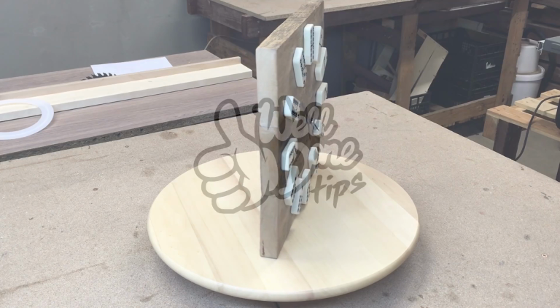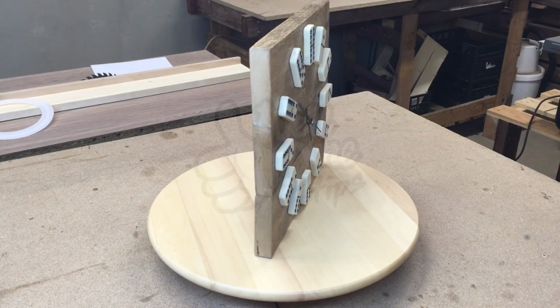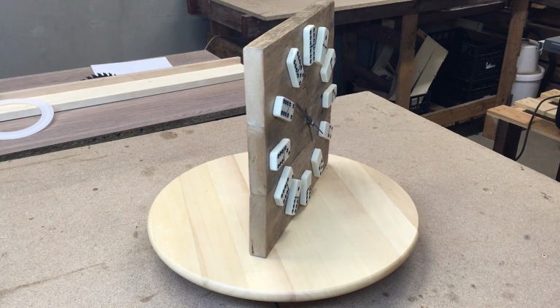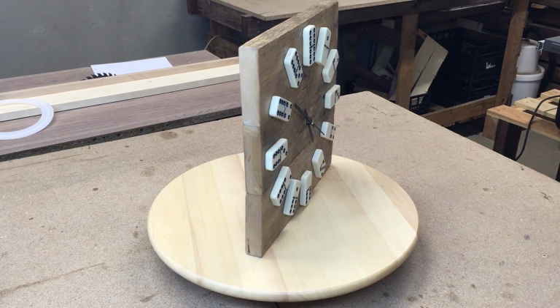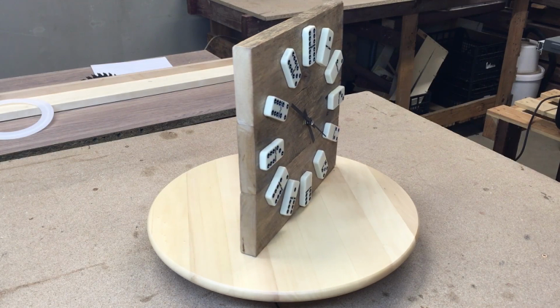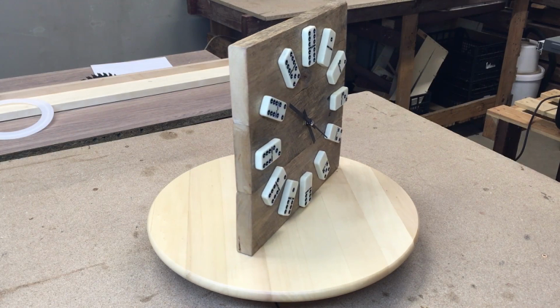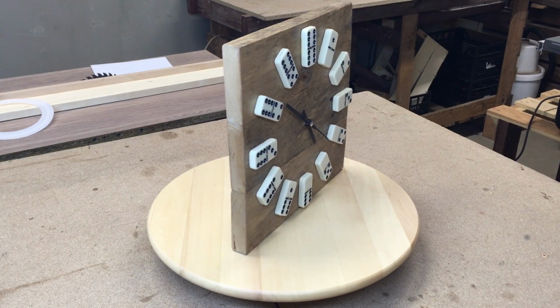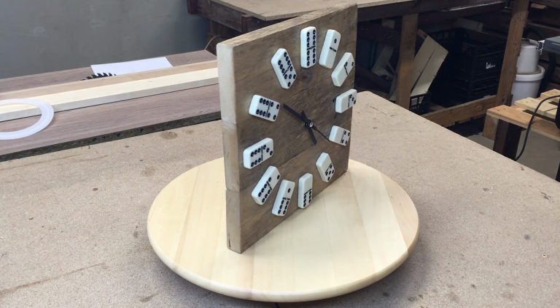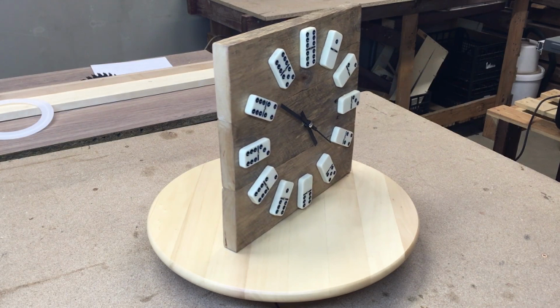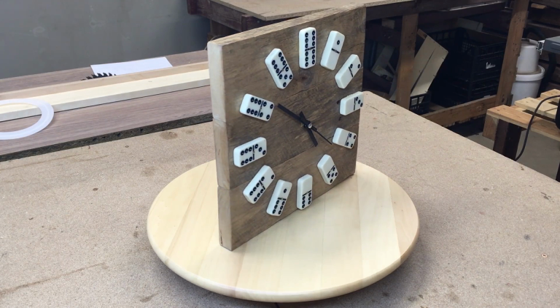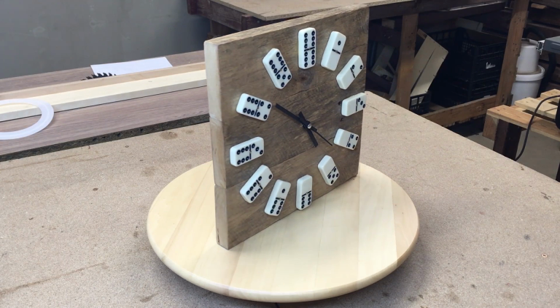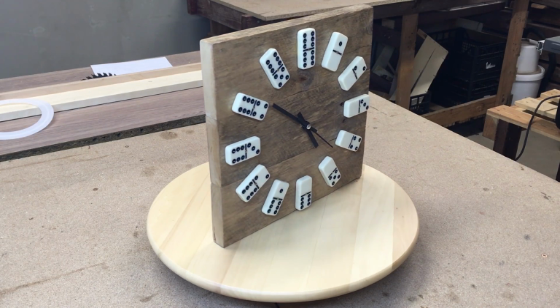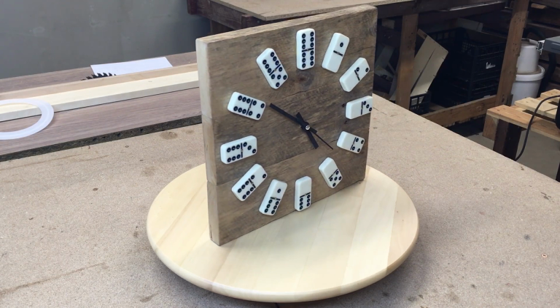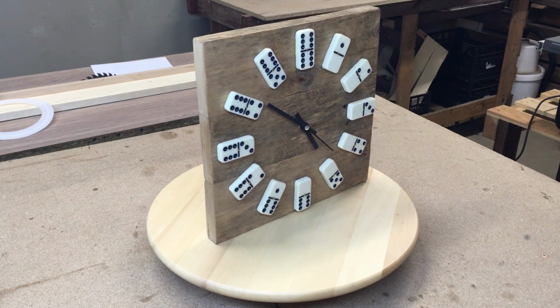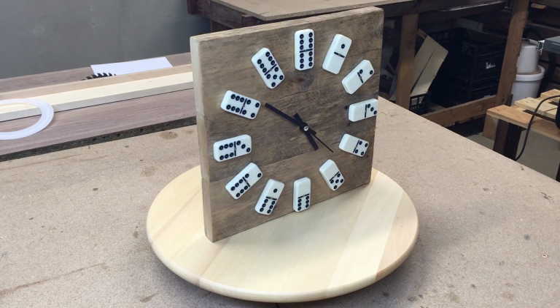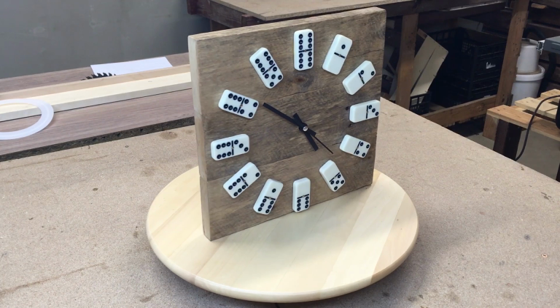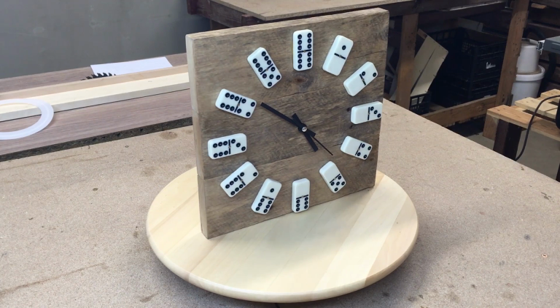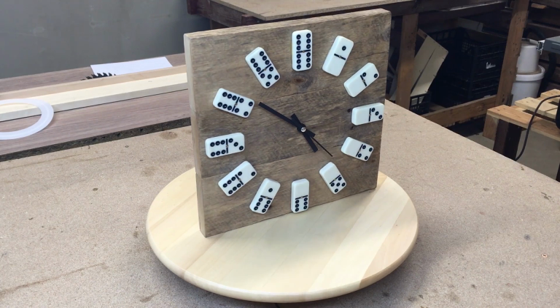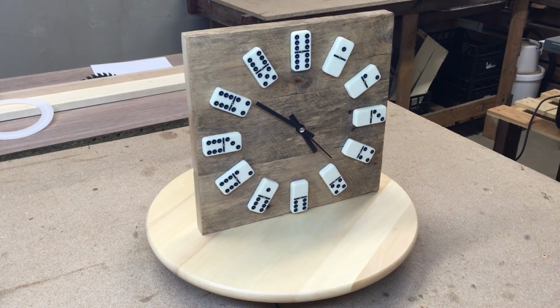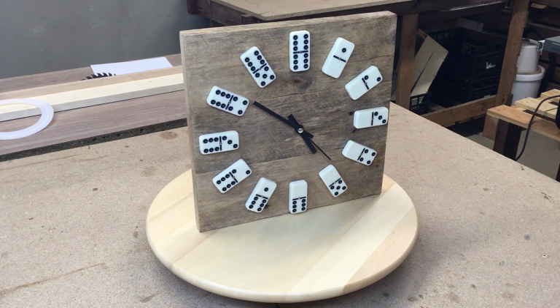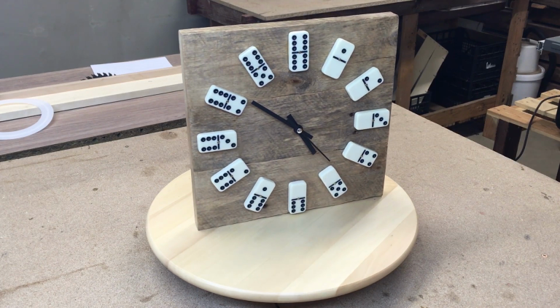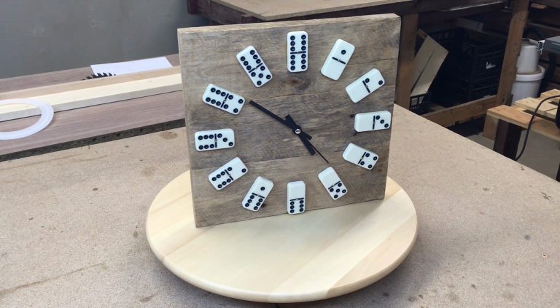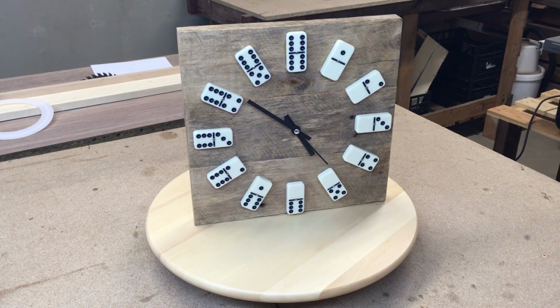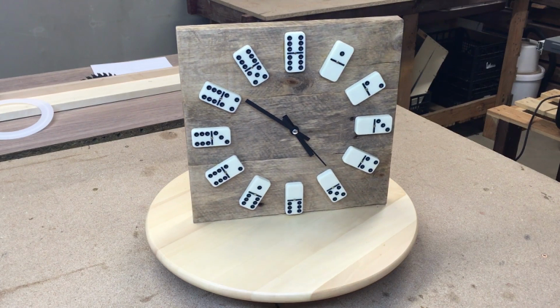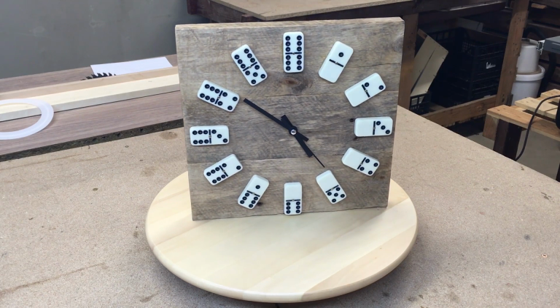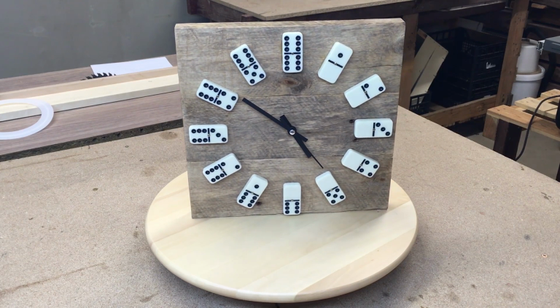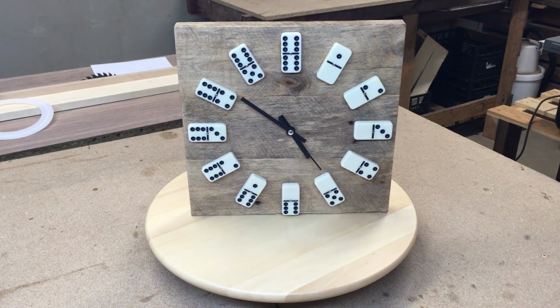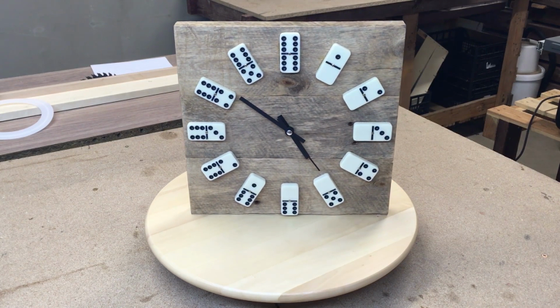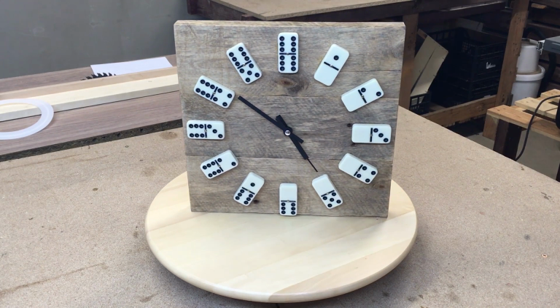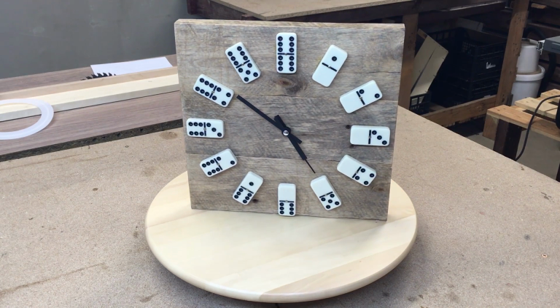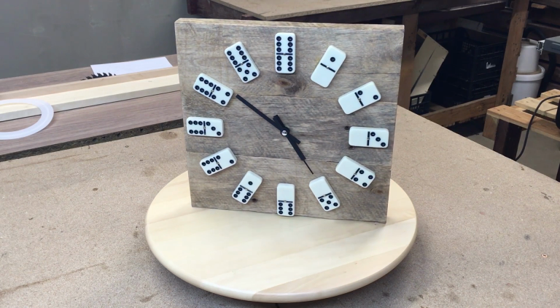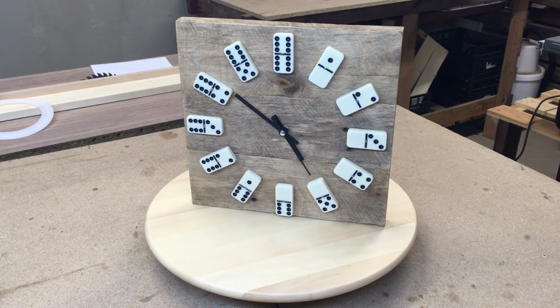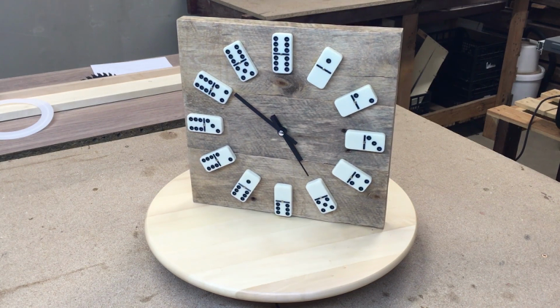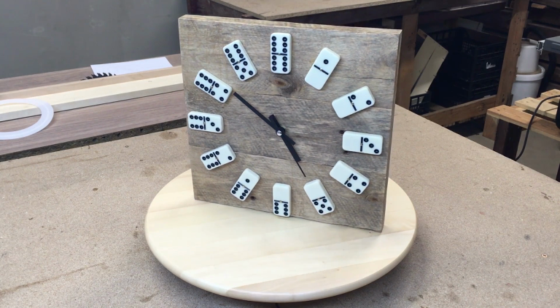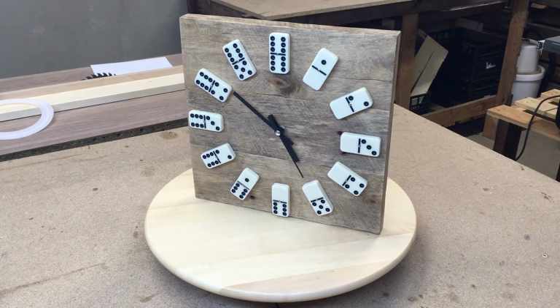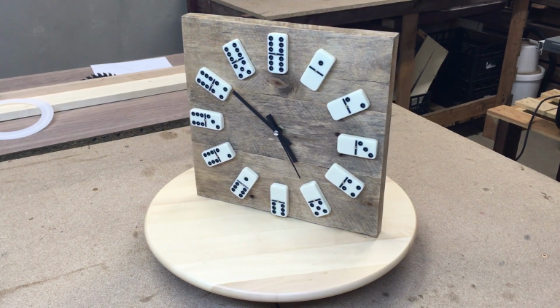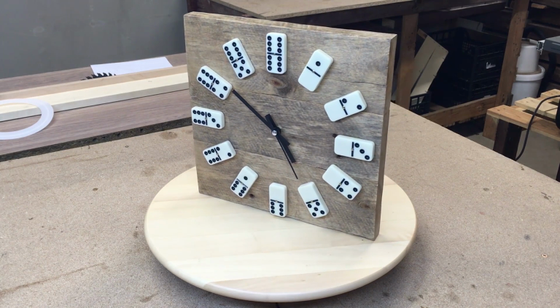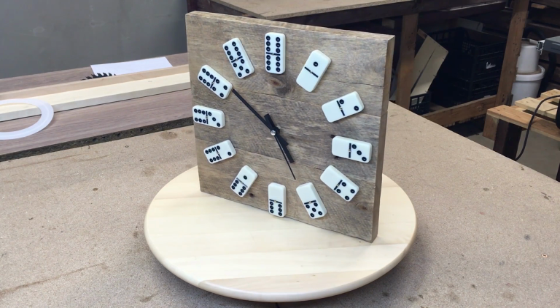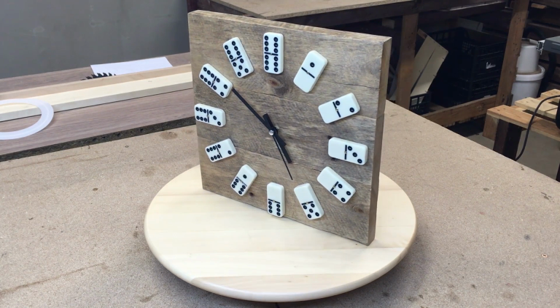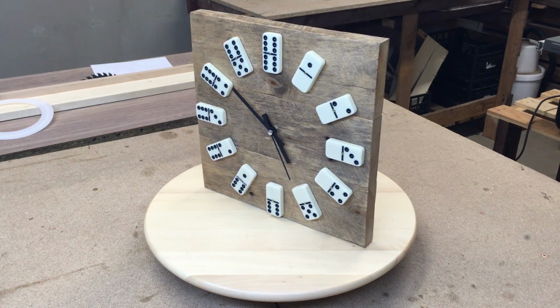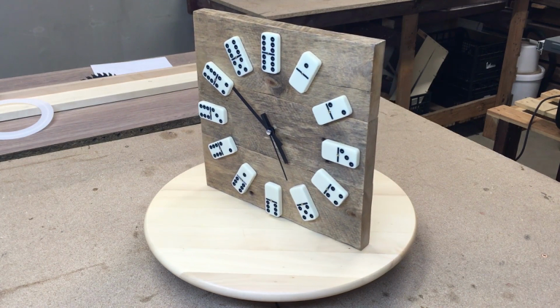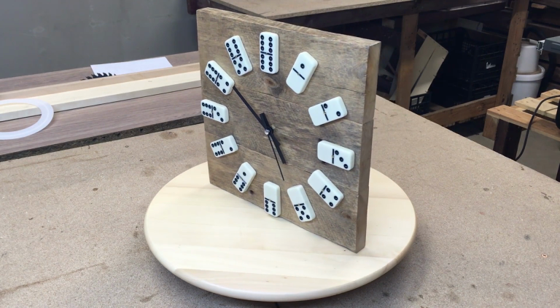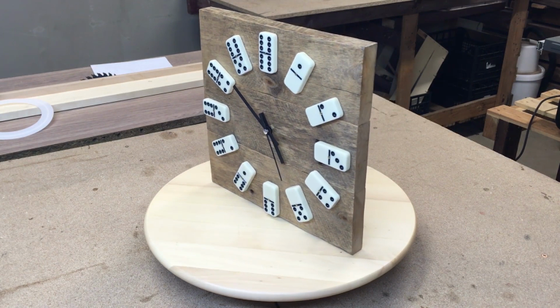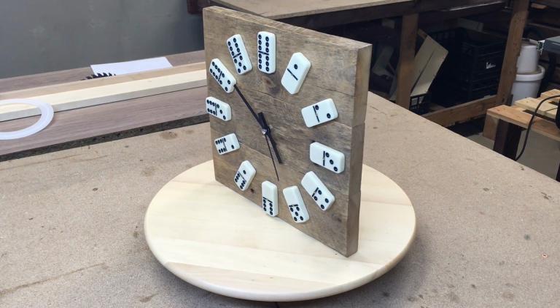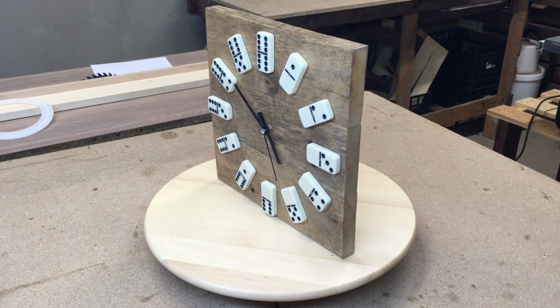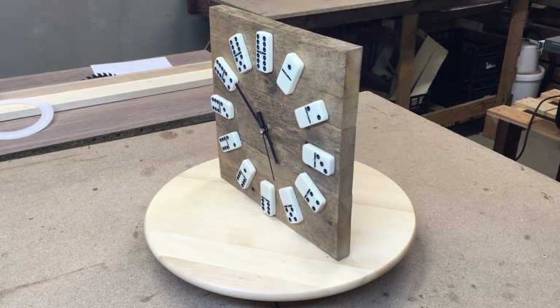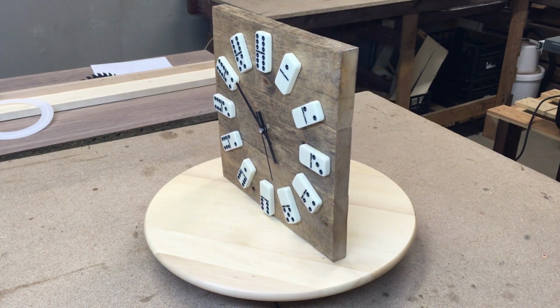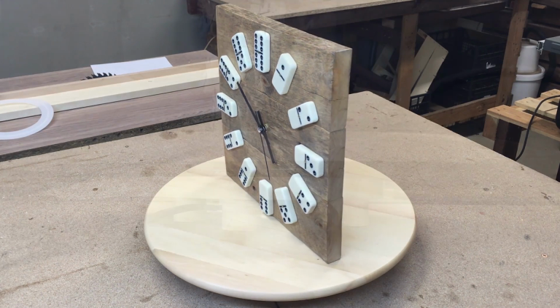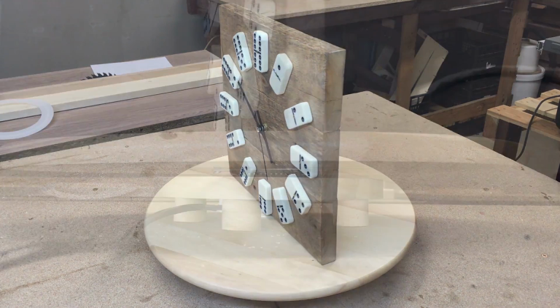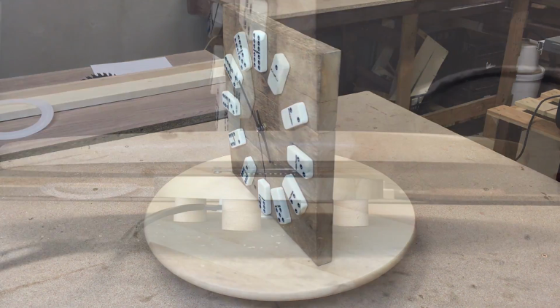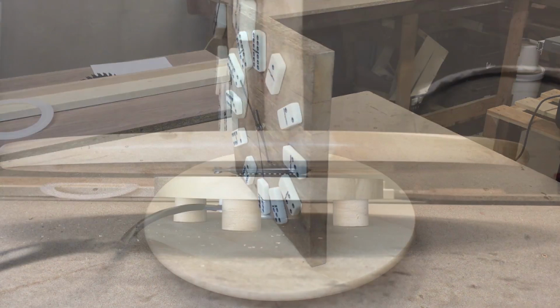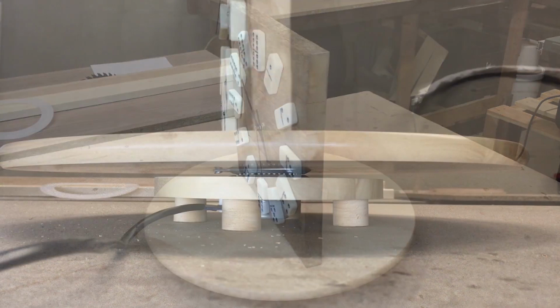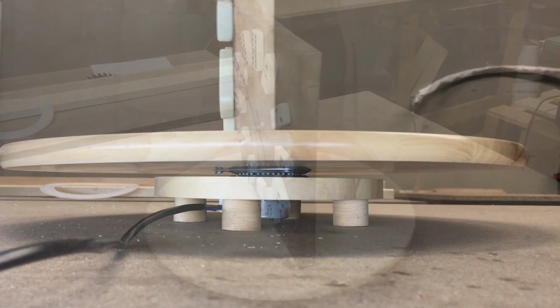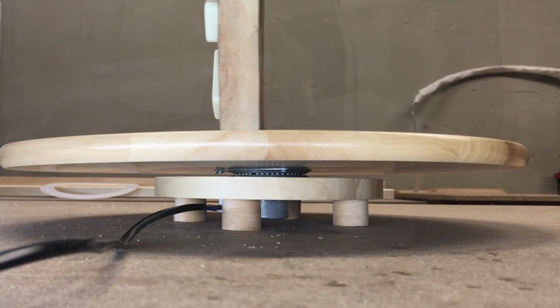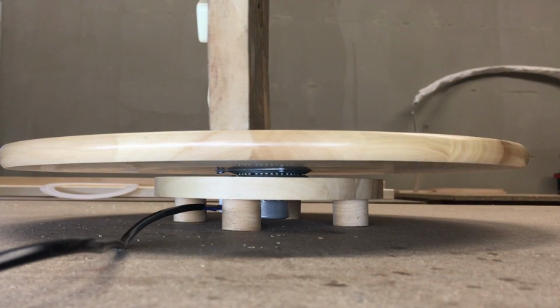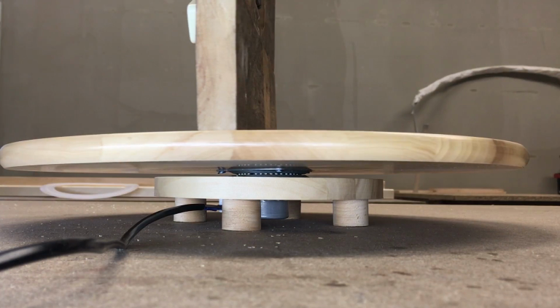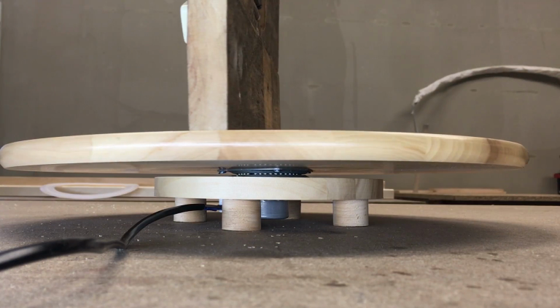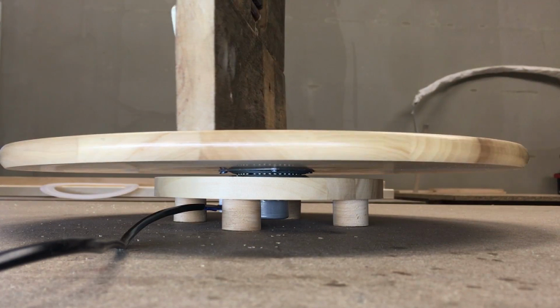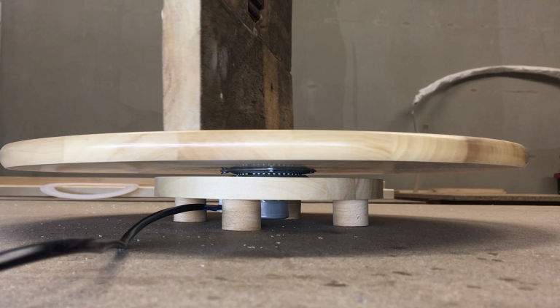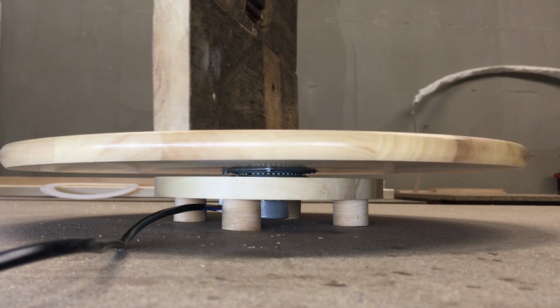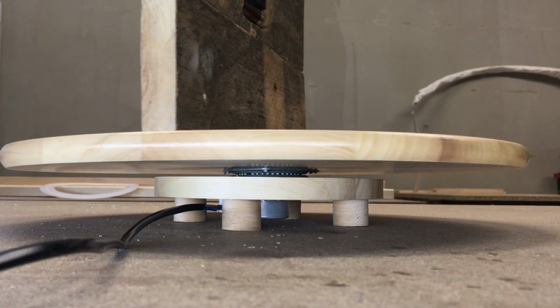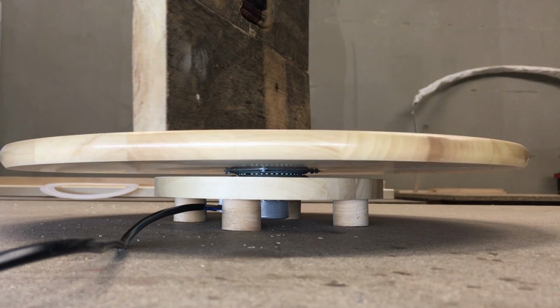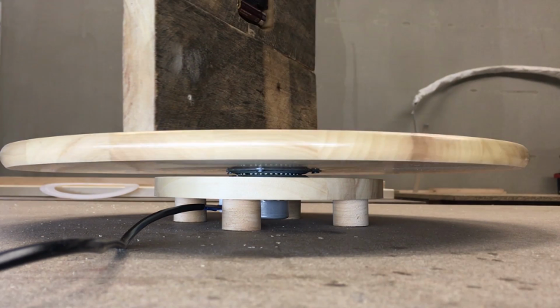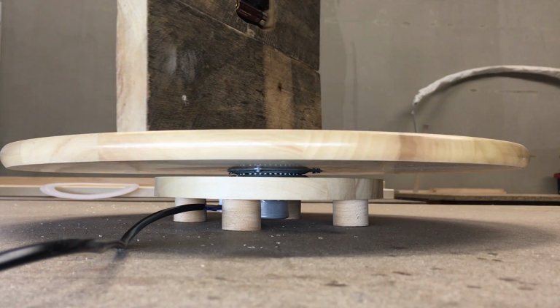Hello! In this video I'll show you how I made a motorized turntable, also known as a Lazy Susan.